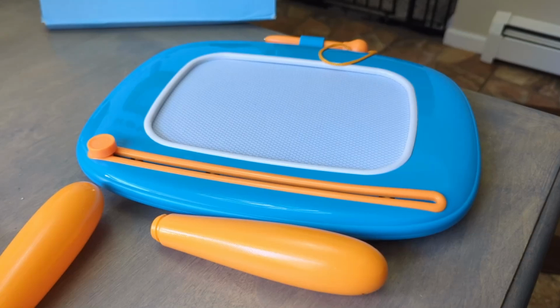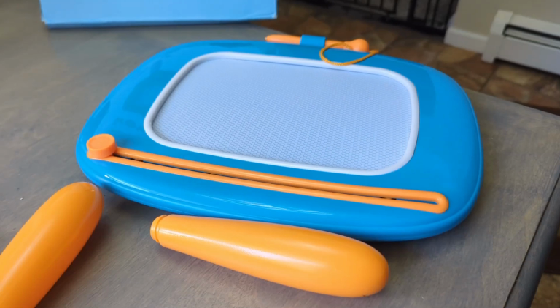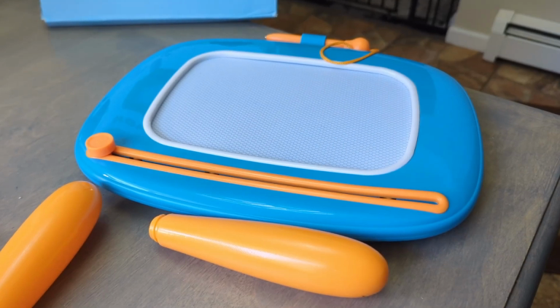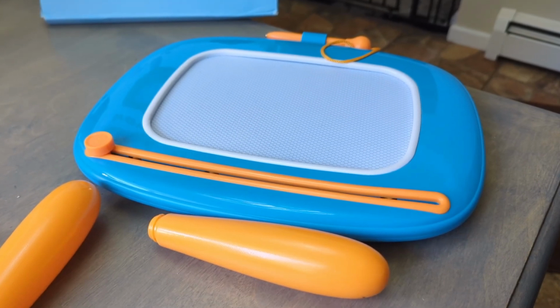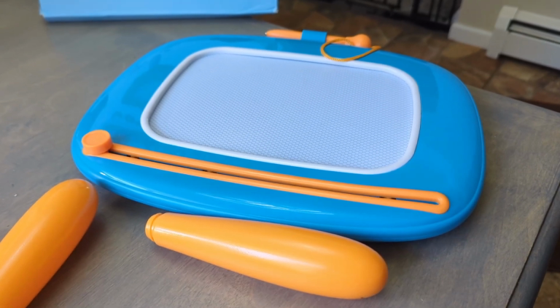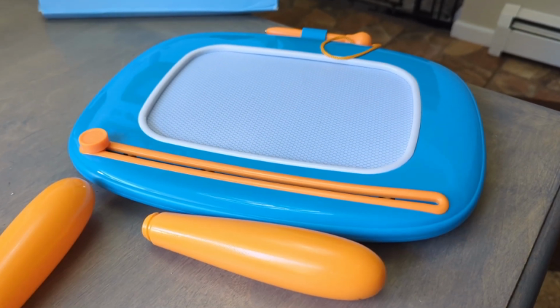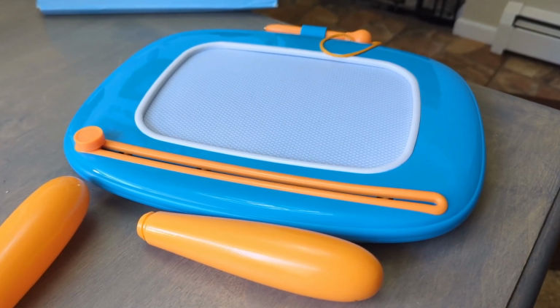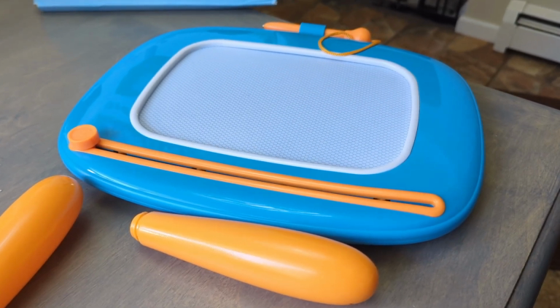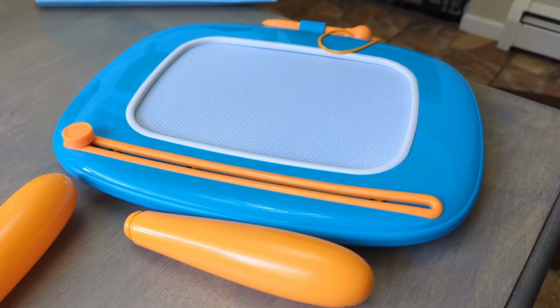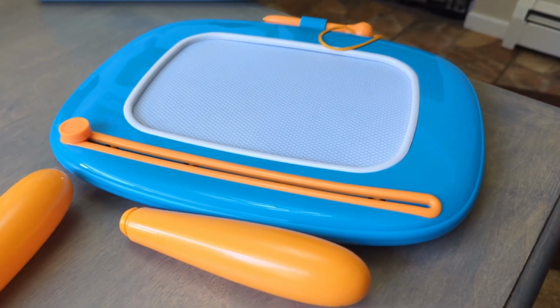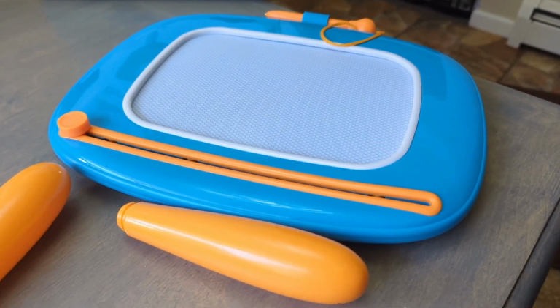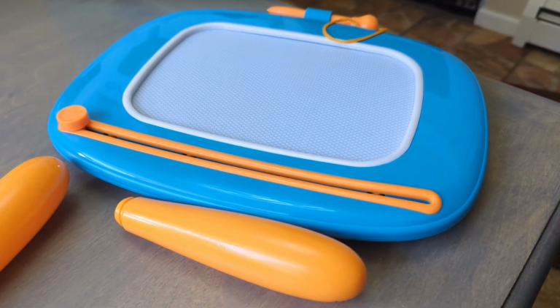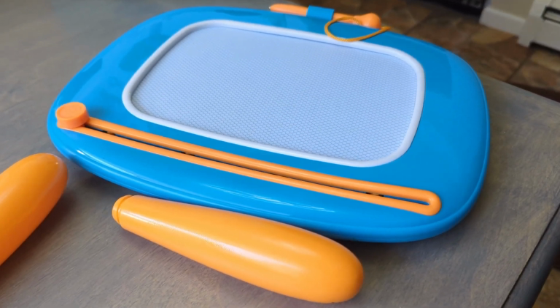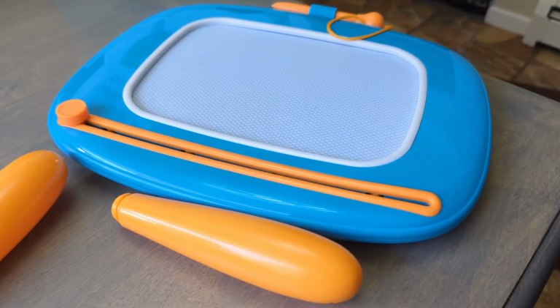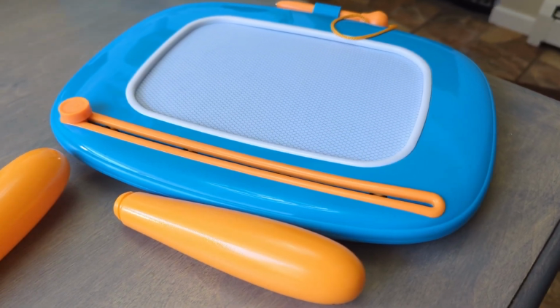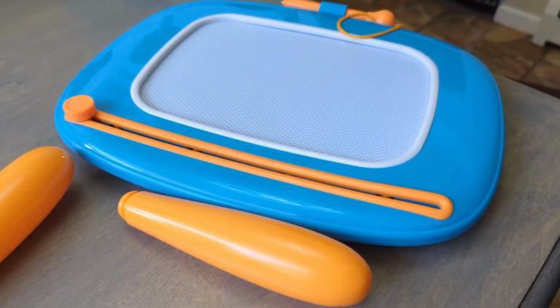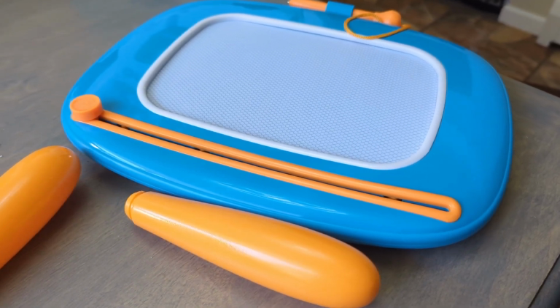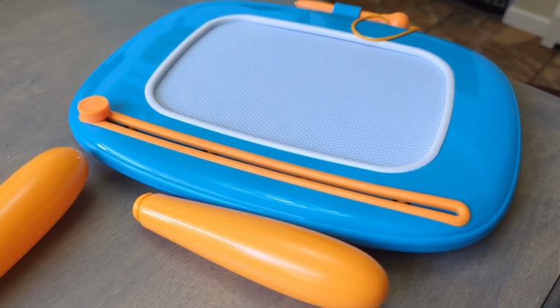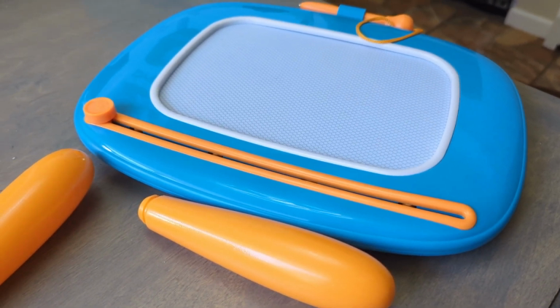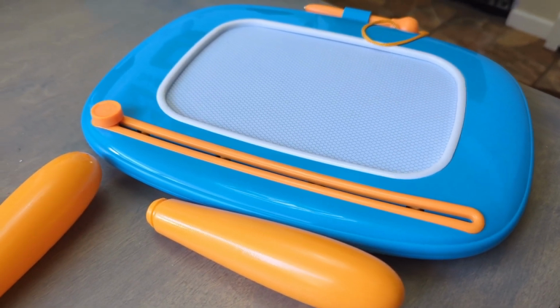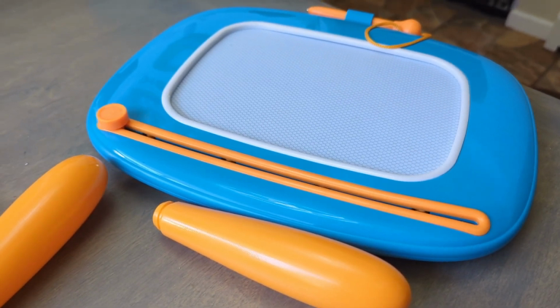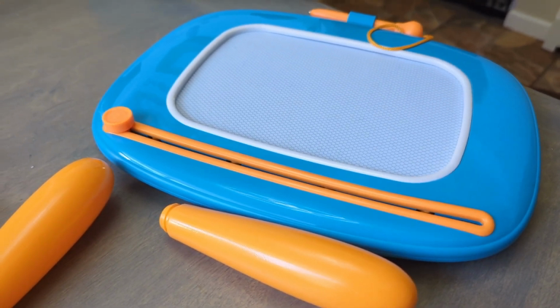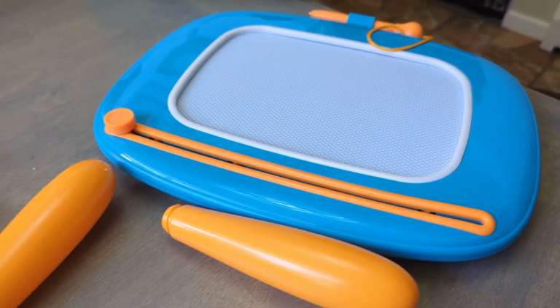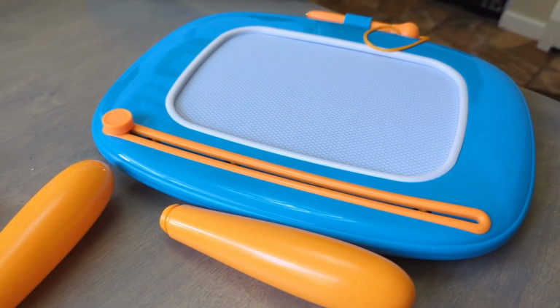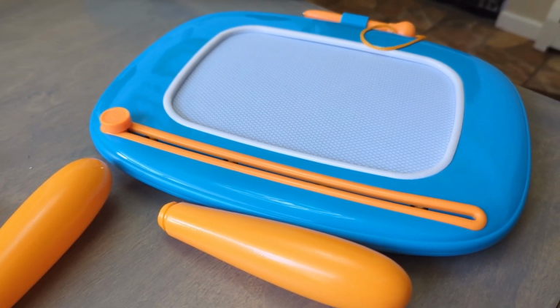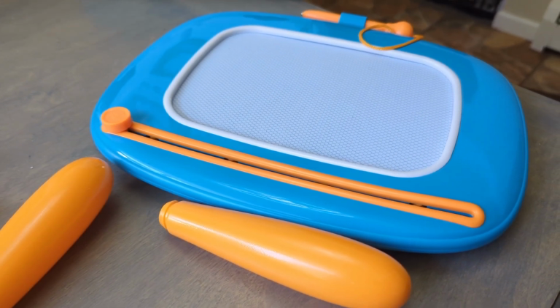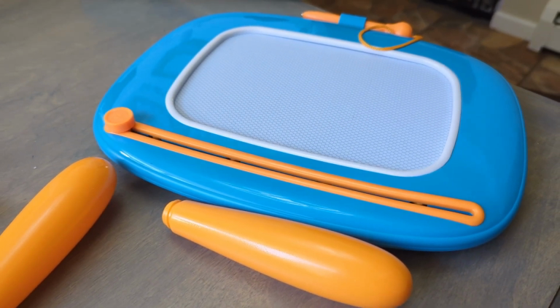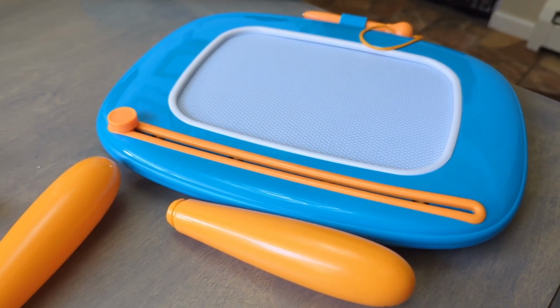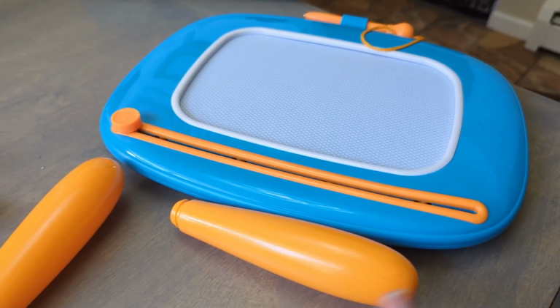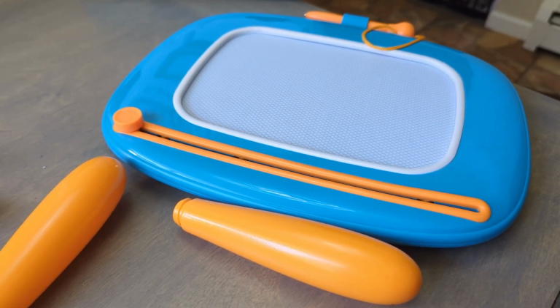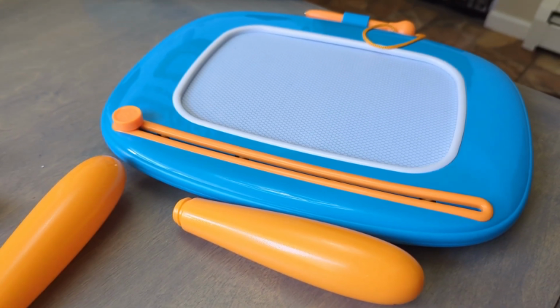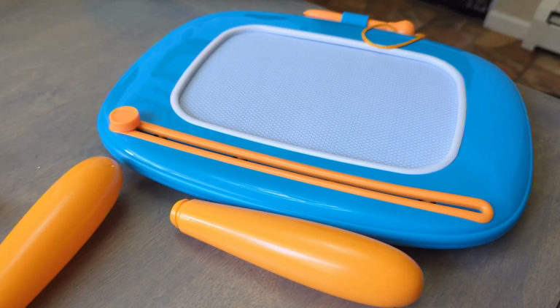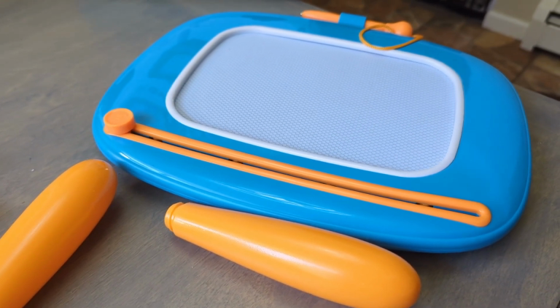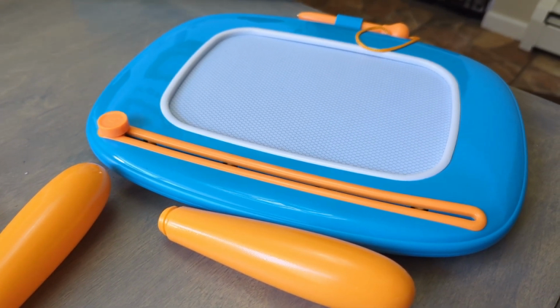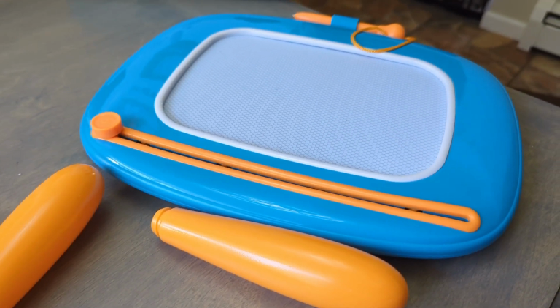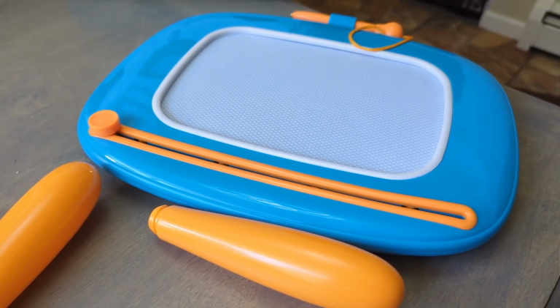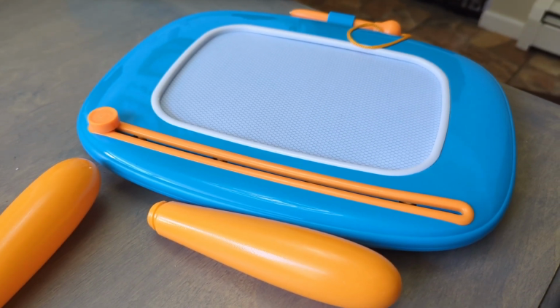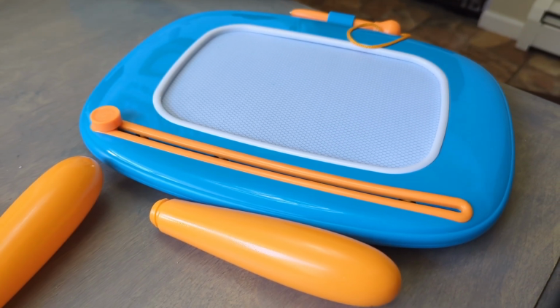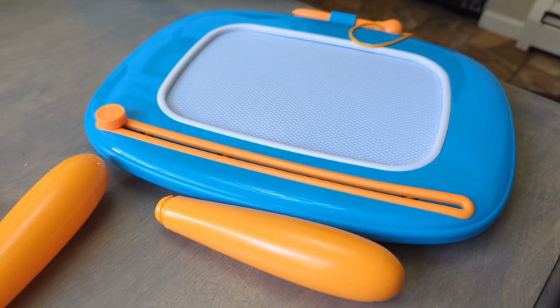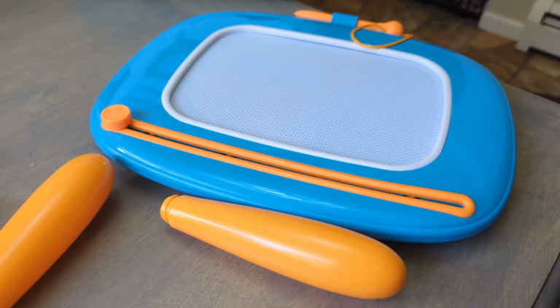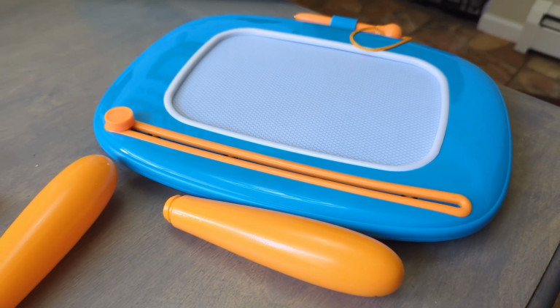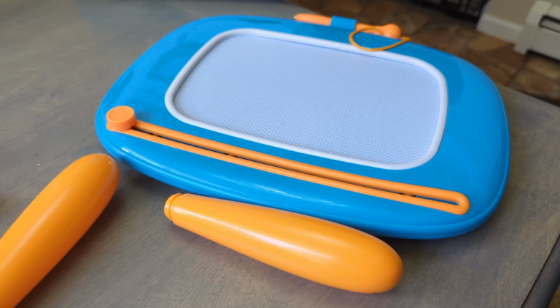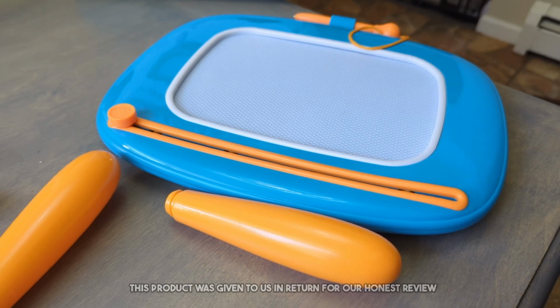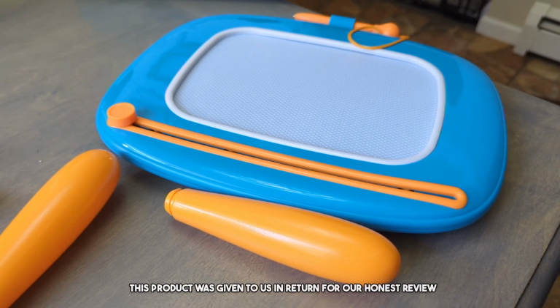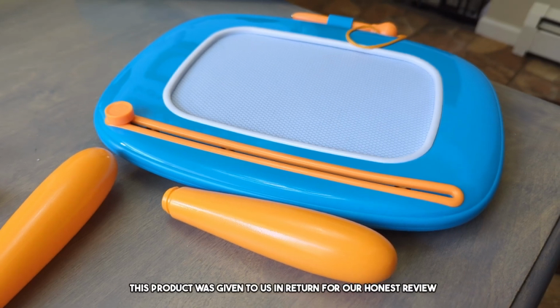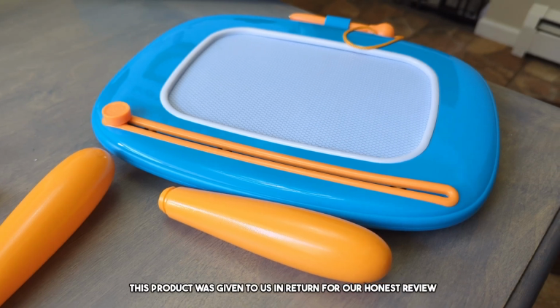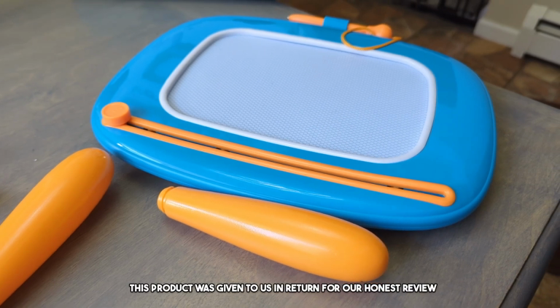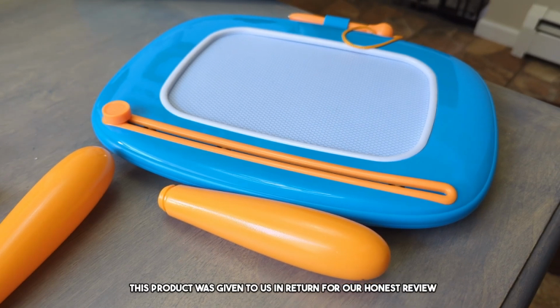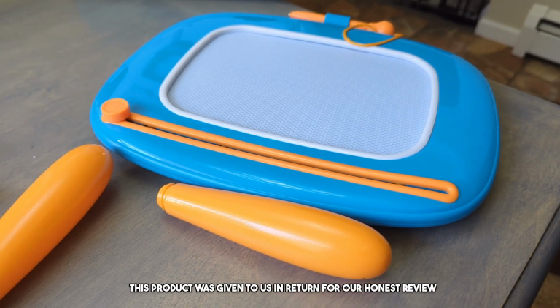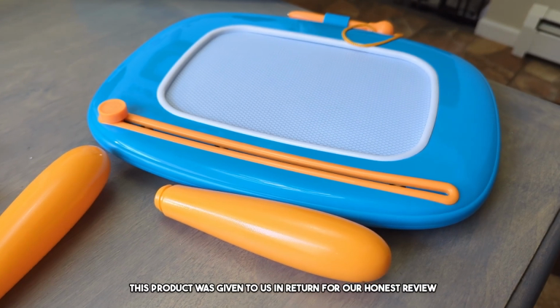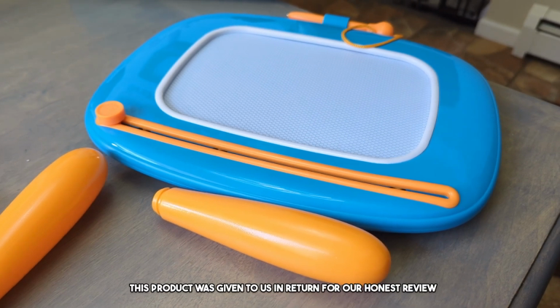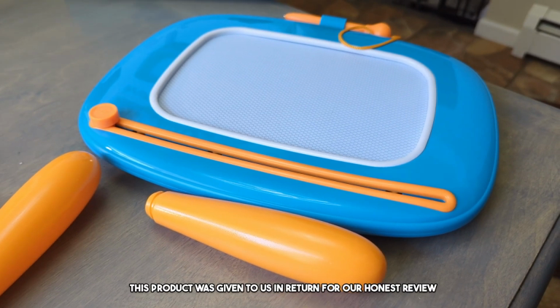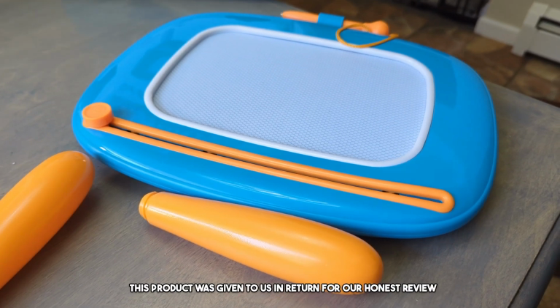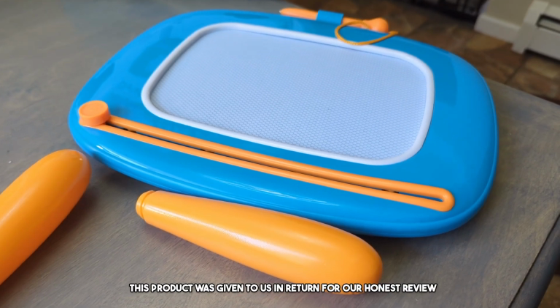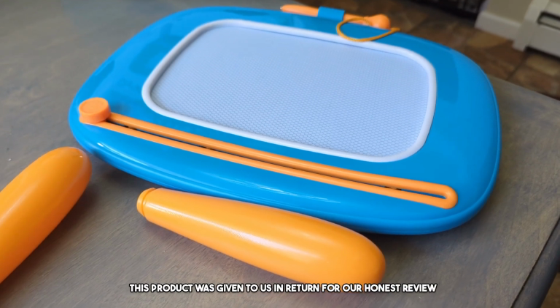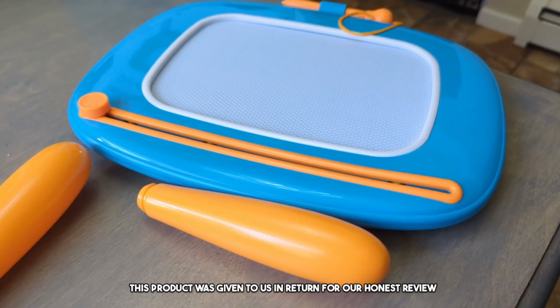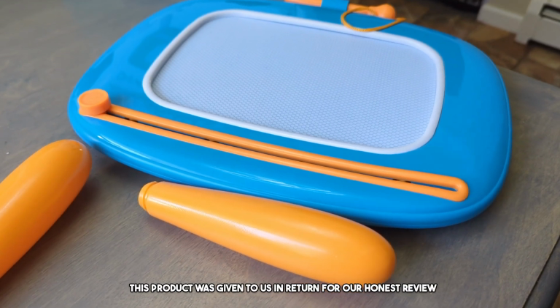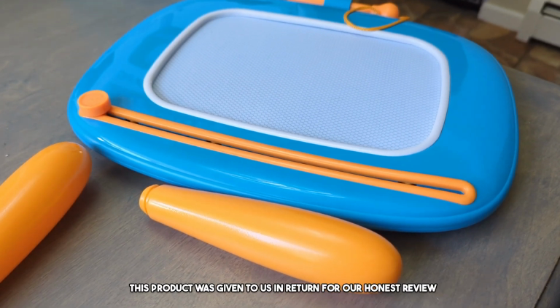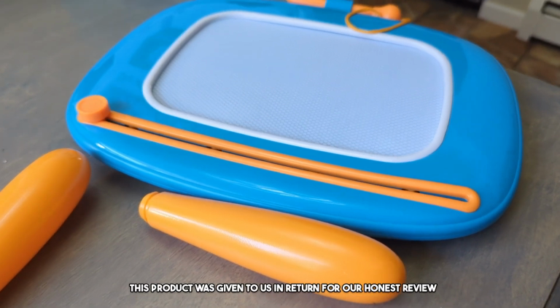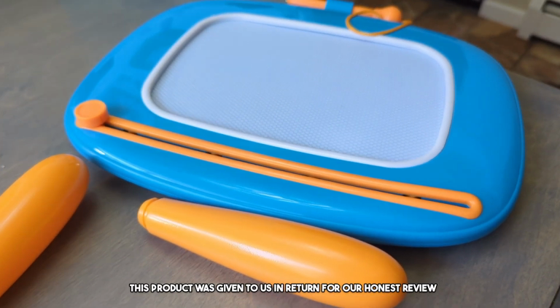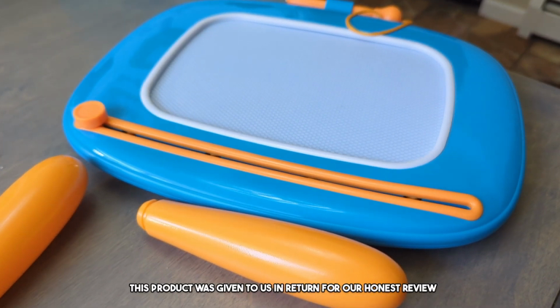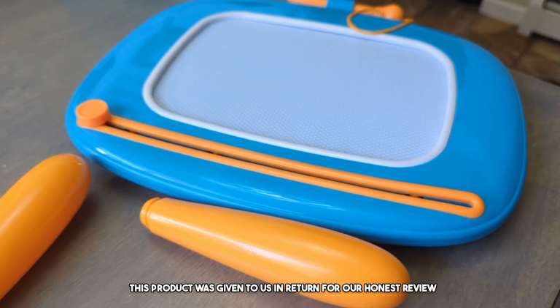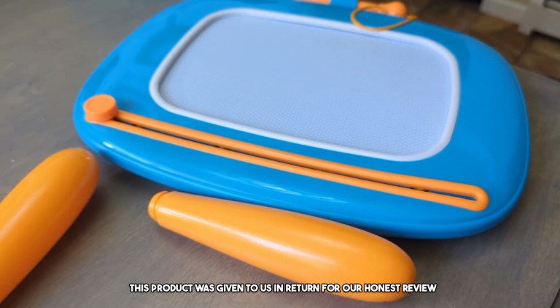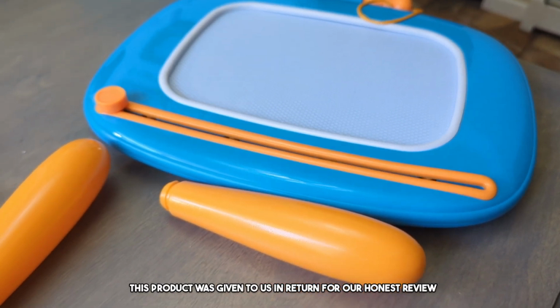This is so super cute. So this is a magnetic drawing board. I'm going to assemble it here in a second. This product was sent to us in return for our honest review.